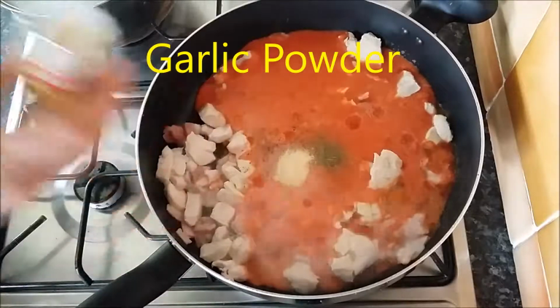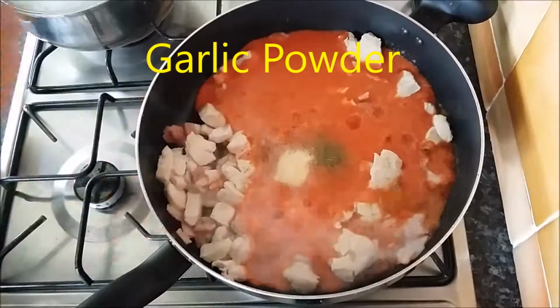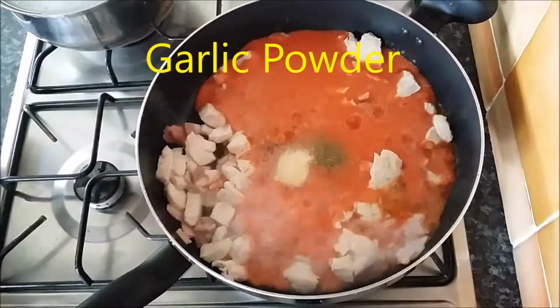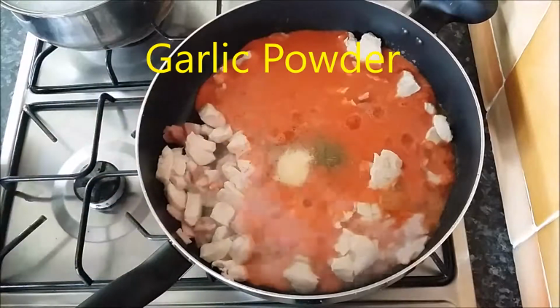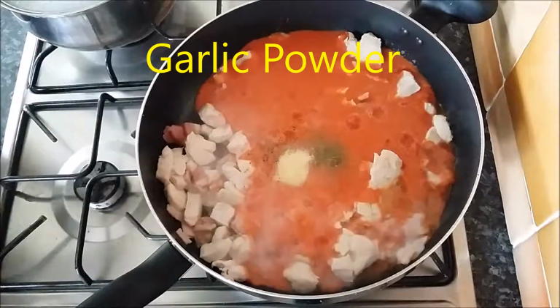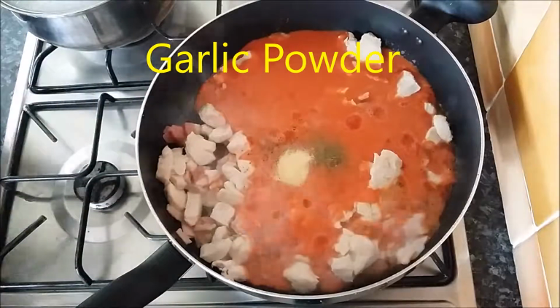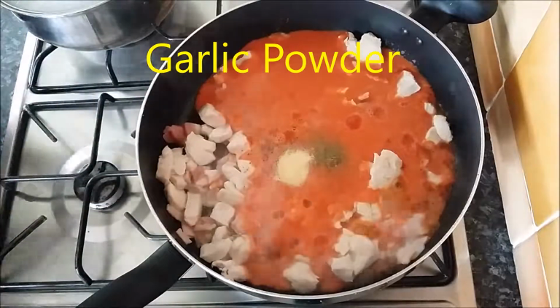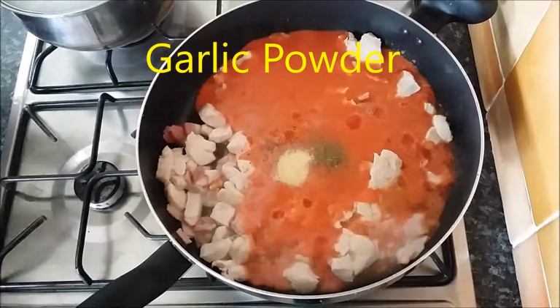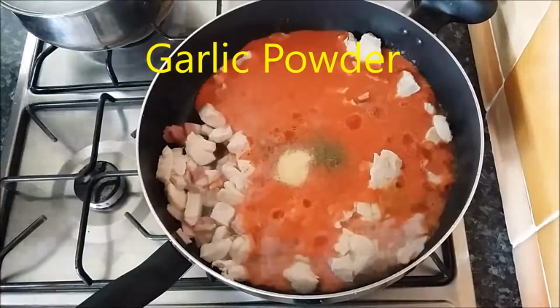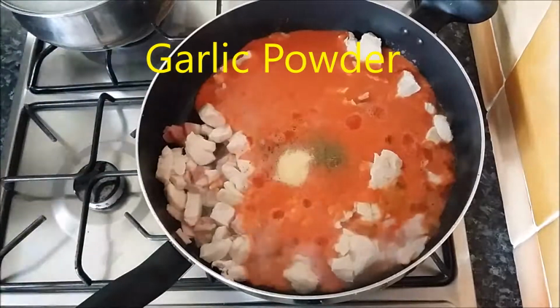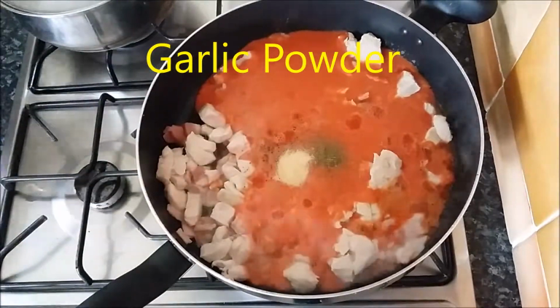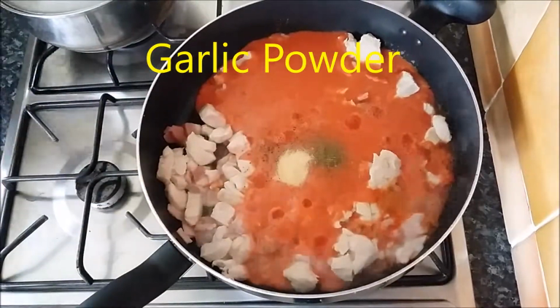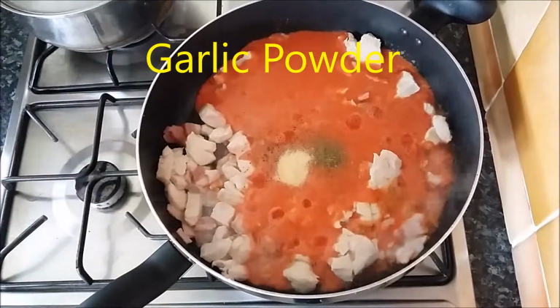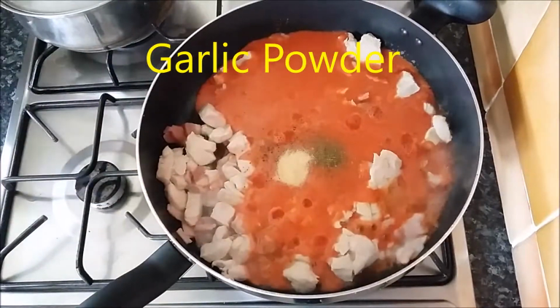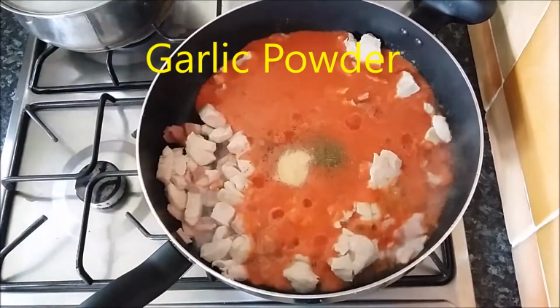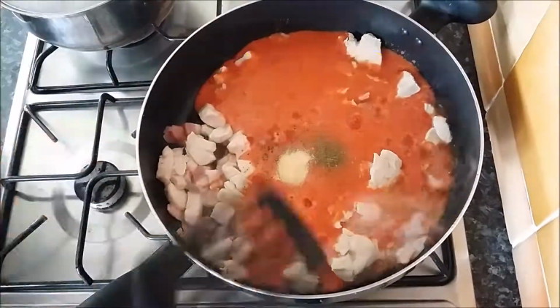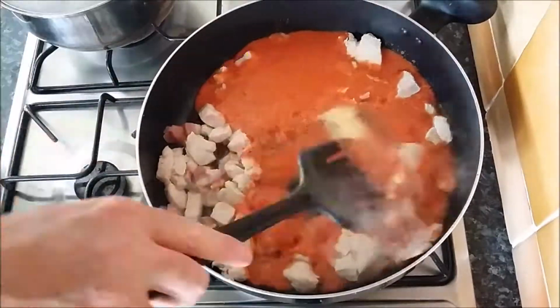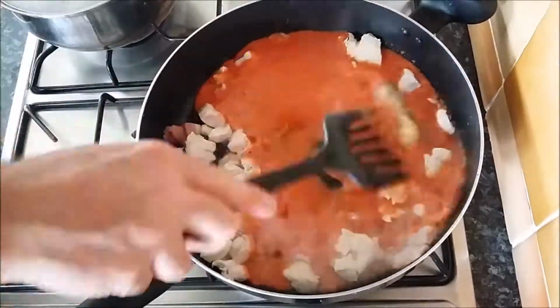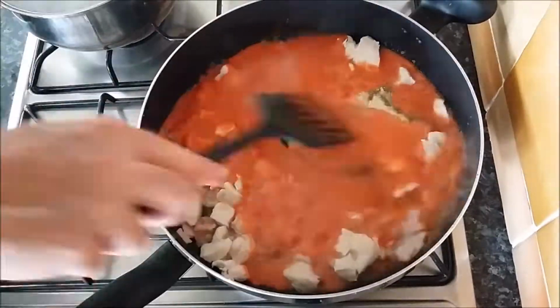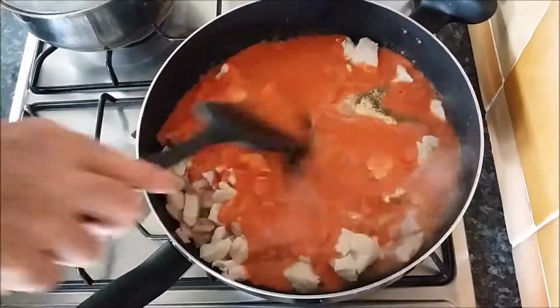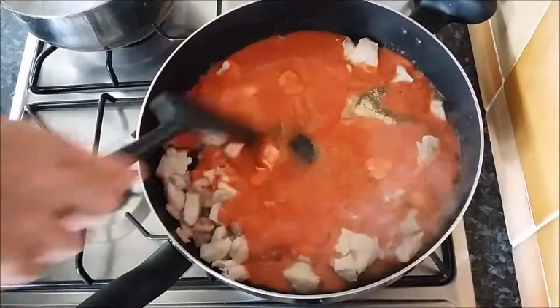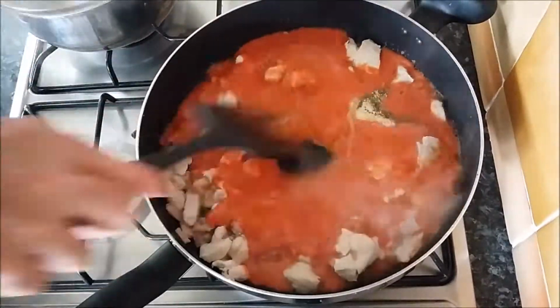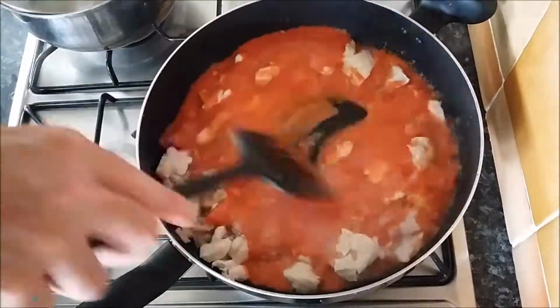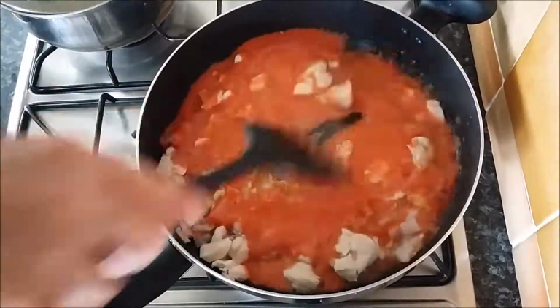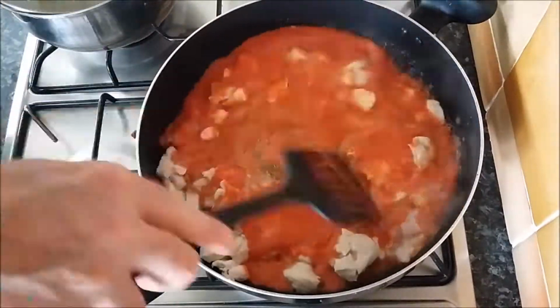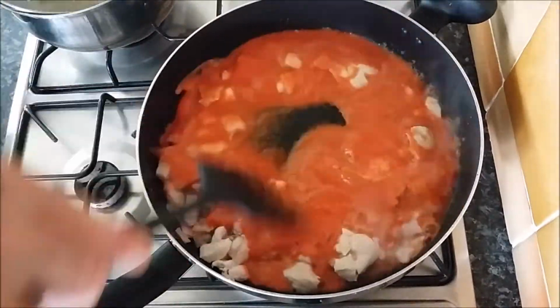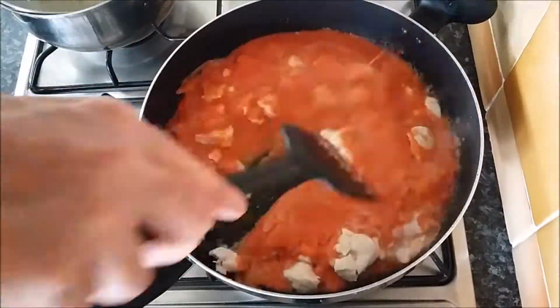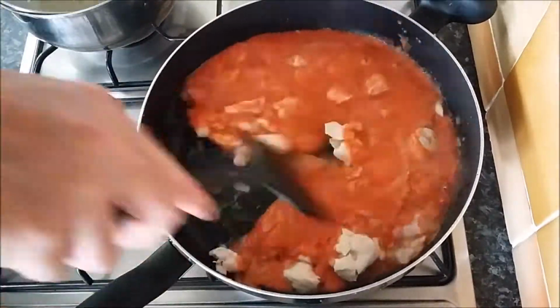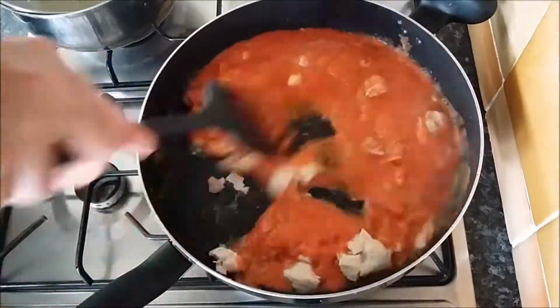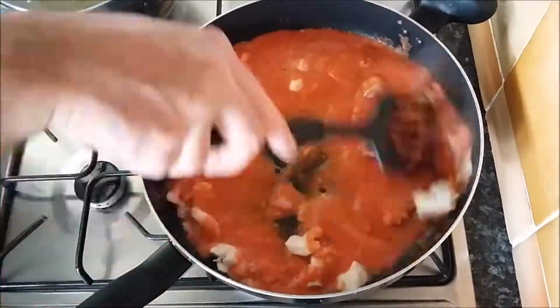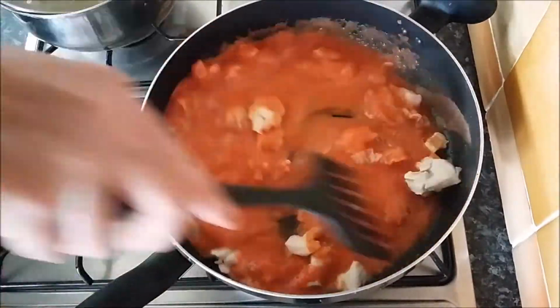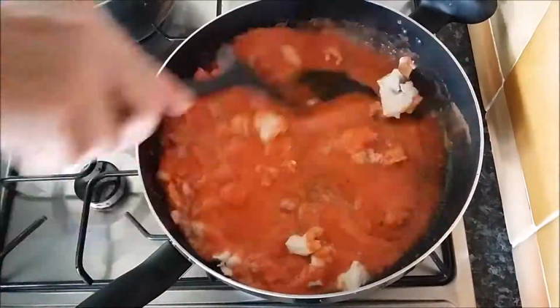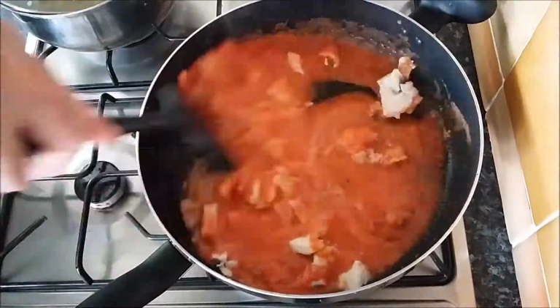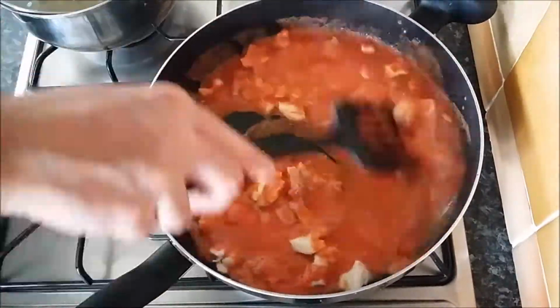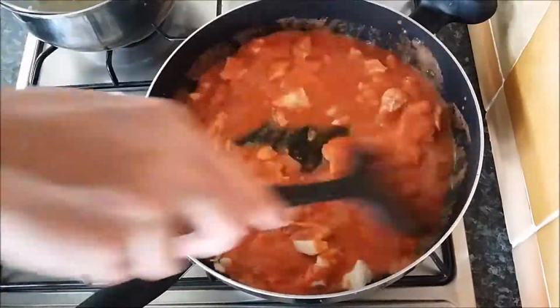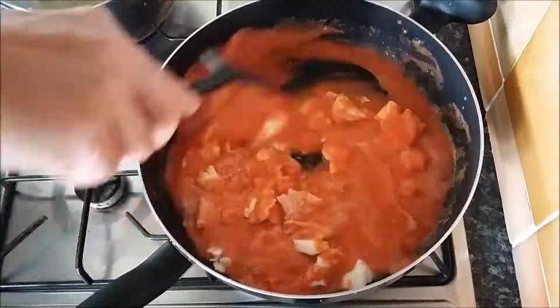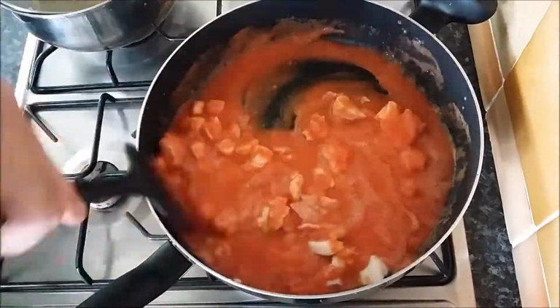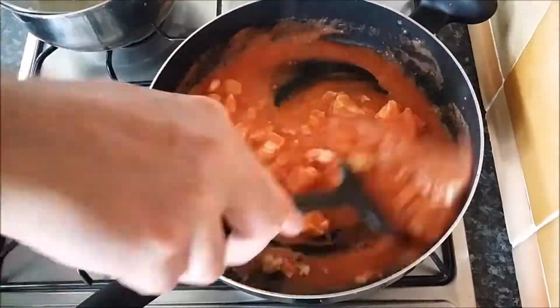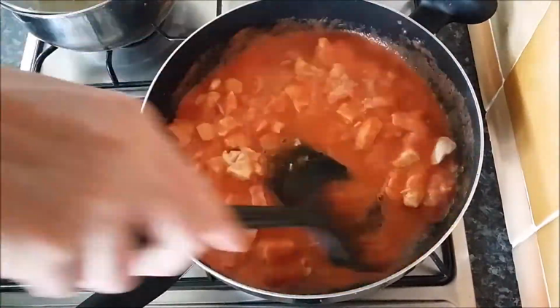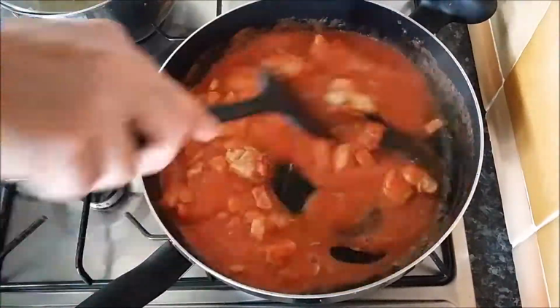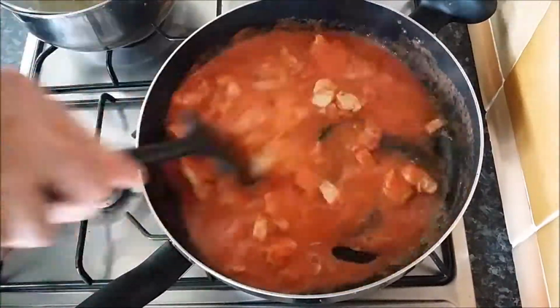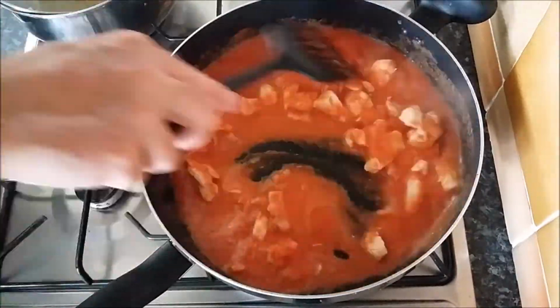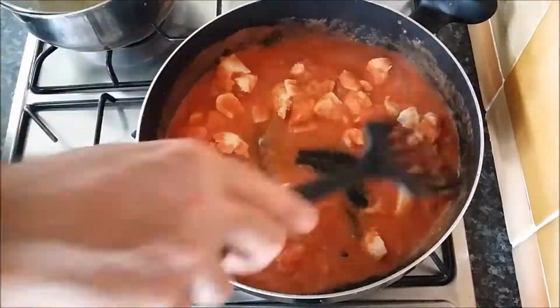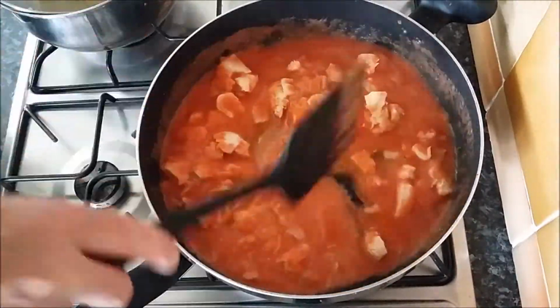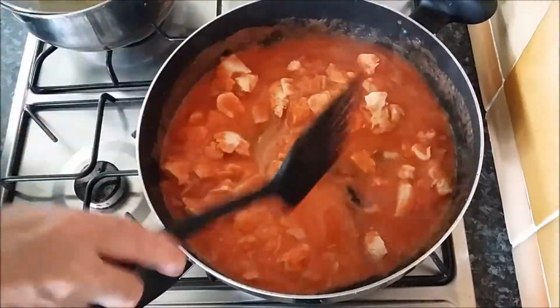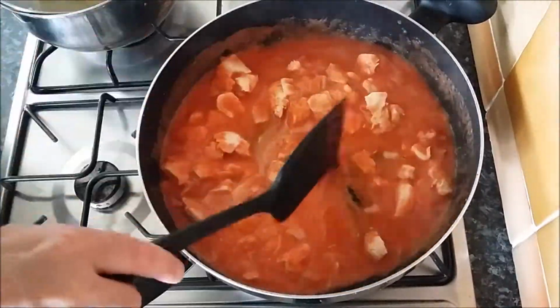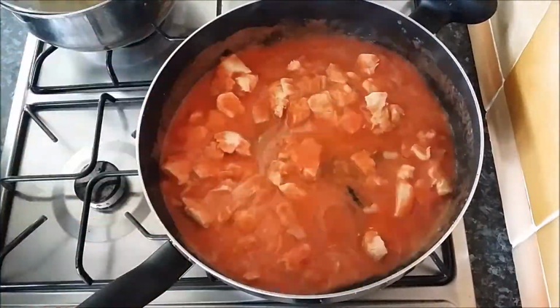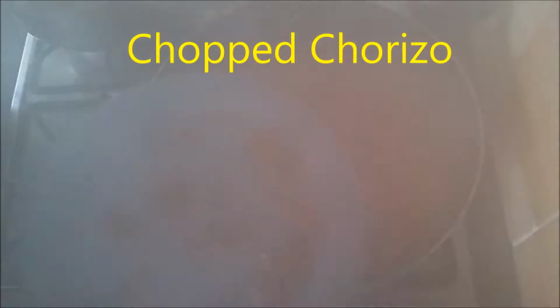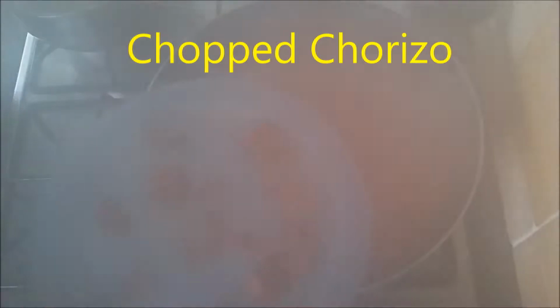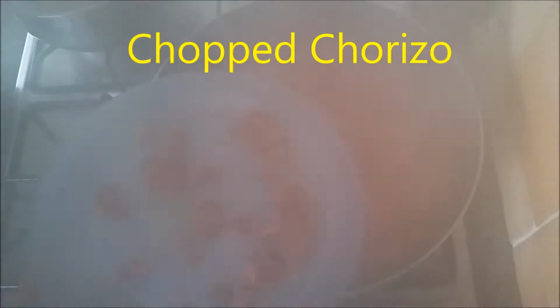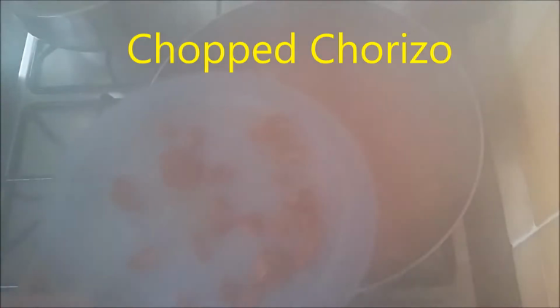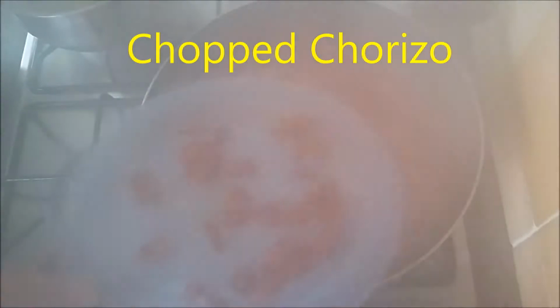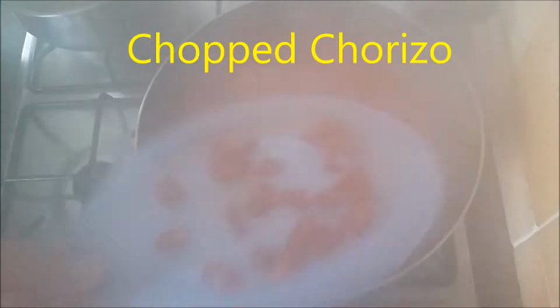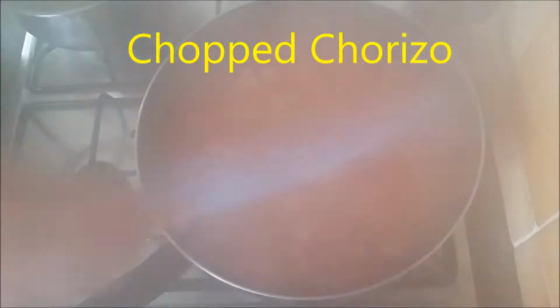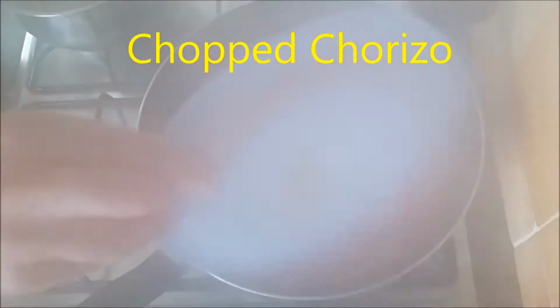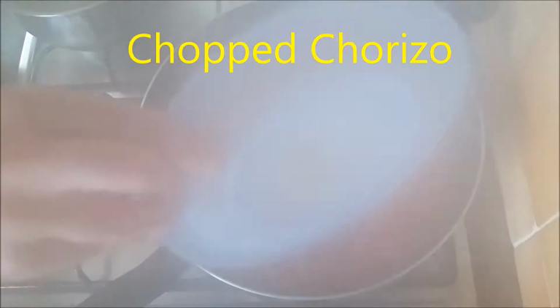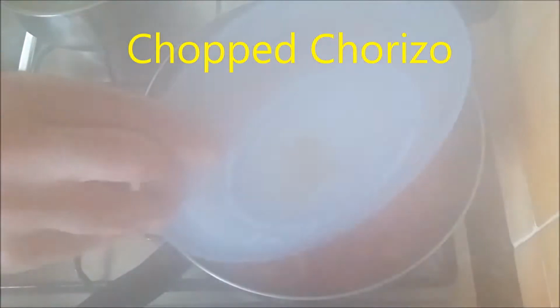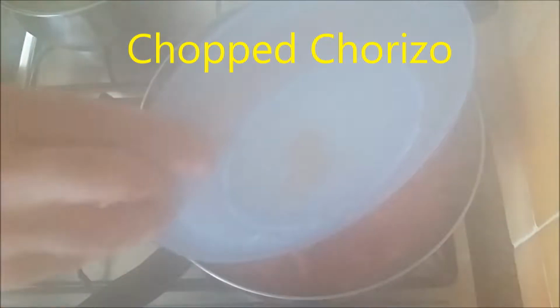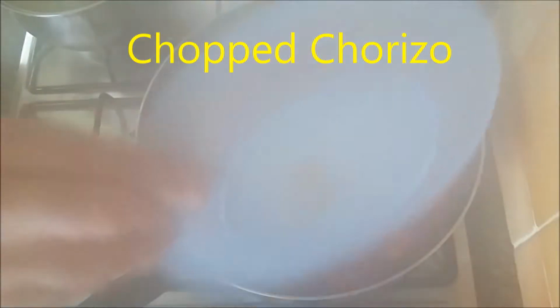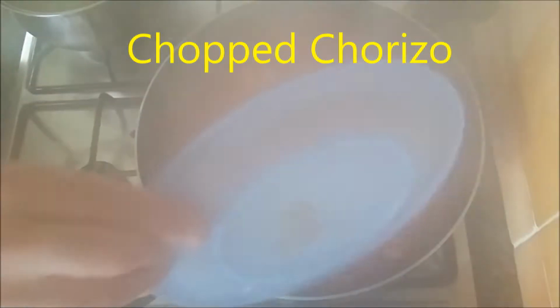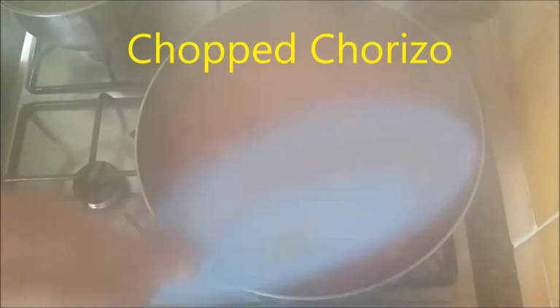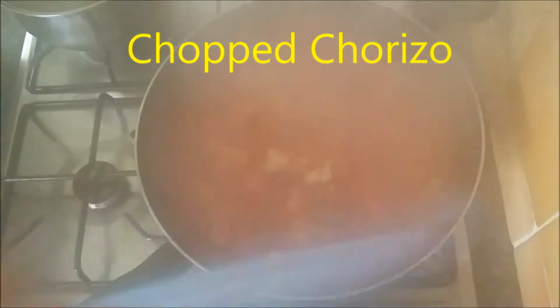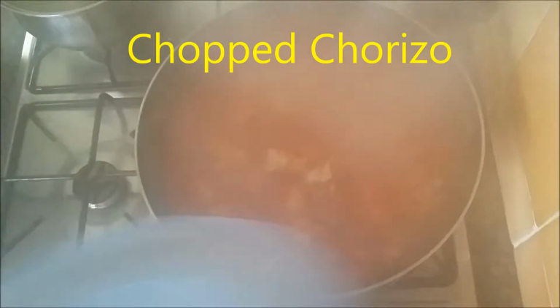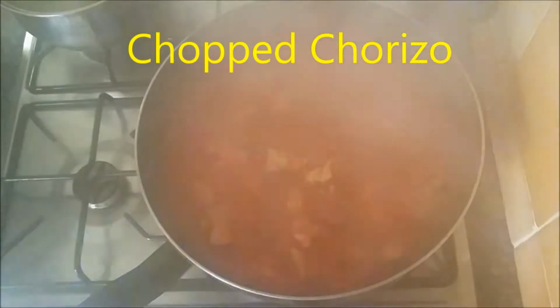Hey guys, here we go again. We got some chicken all chopped up and cooking. Got some bacon to chuck in there as well.